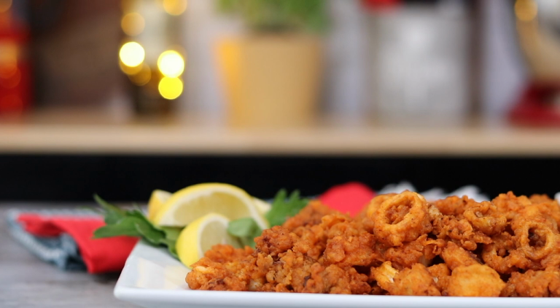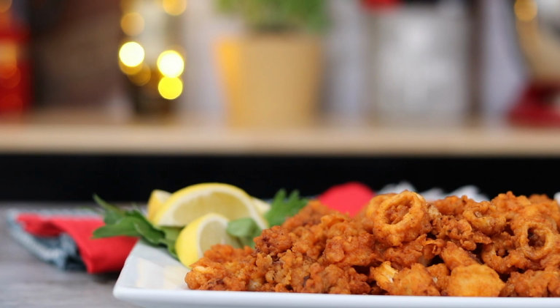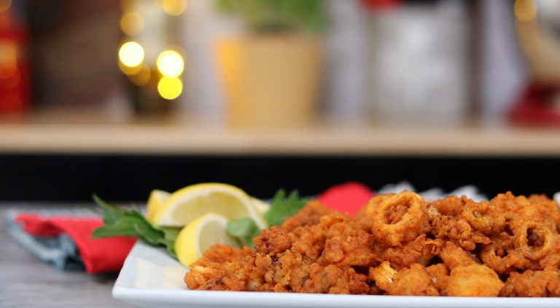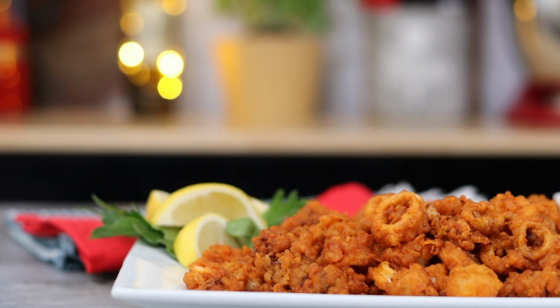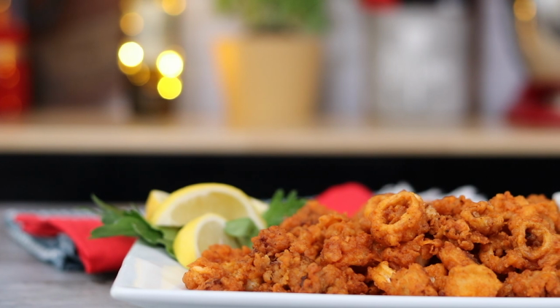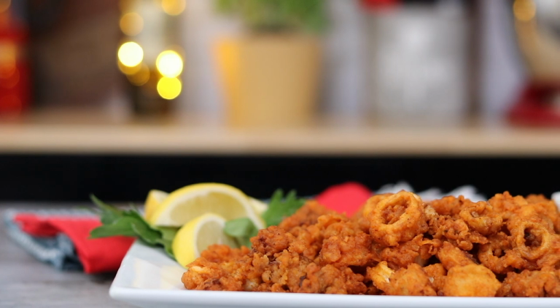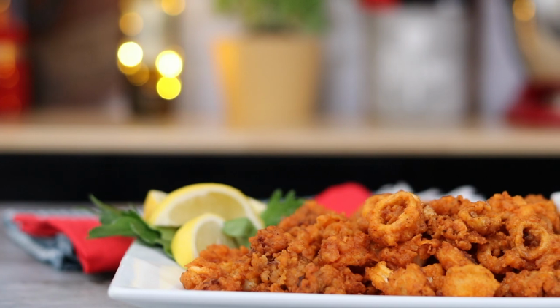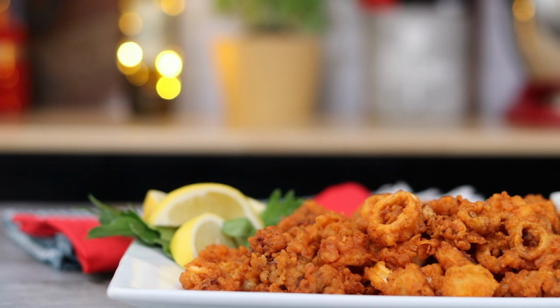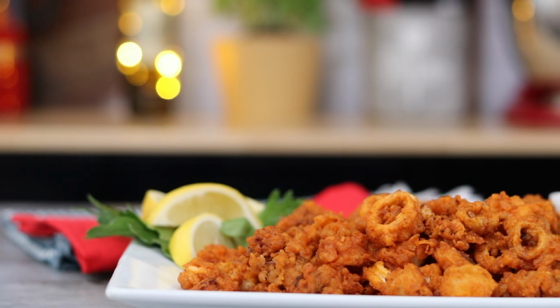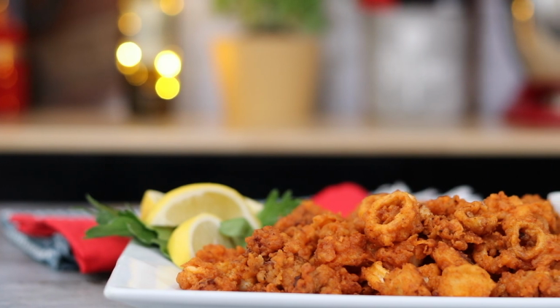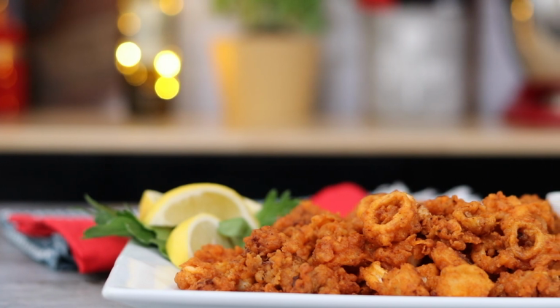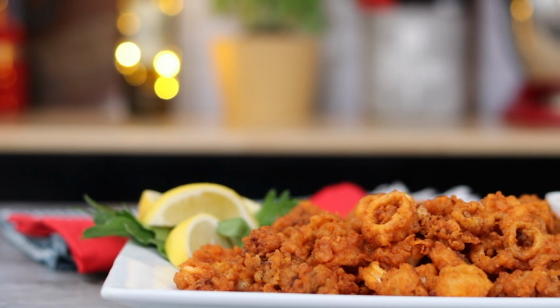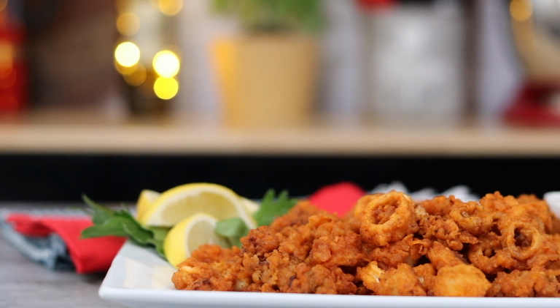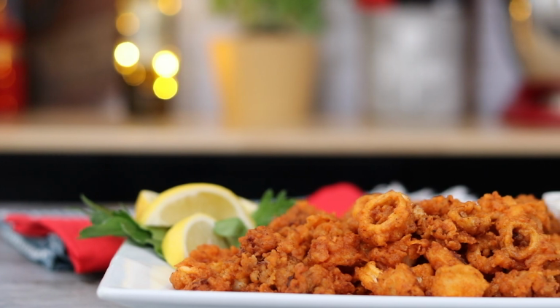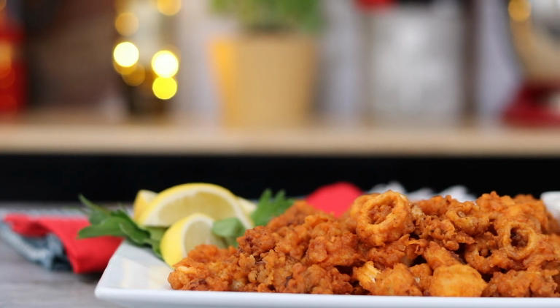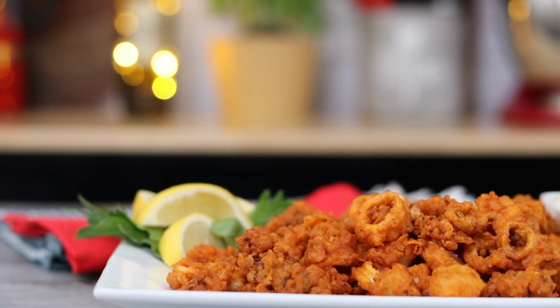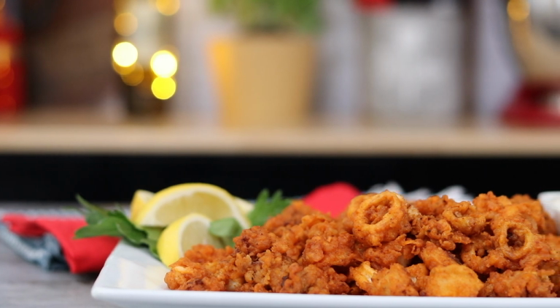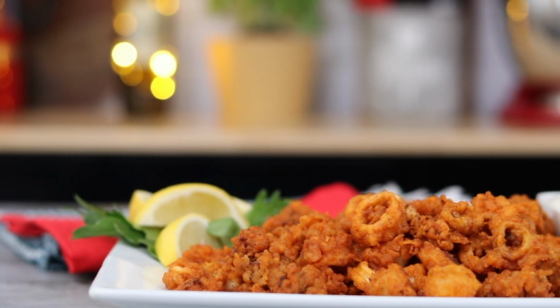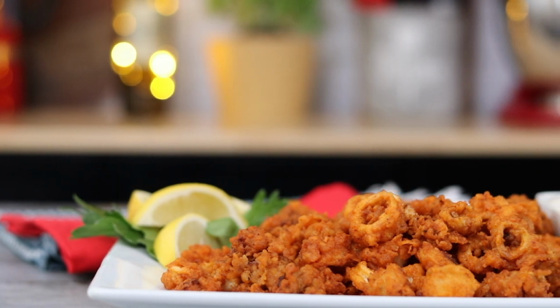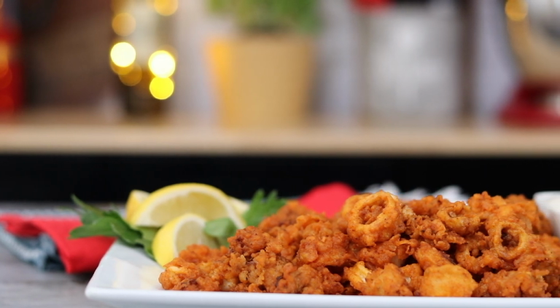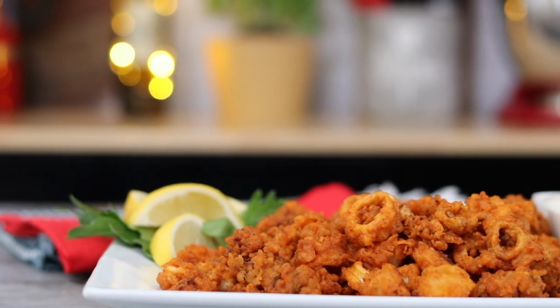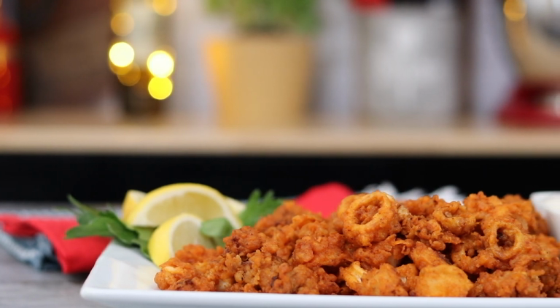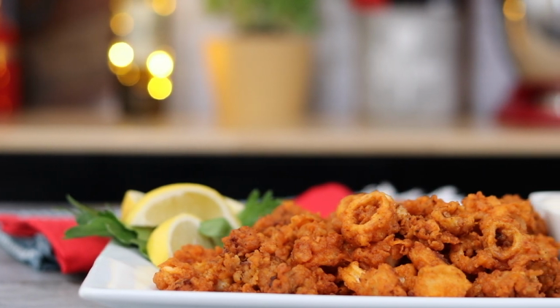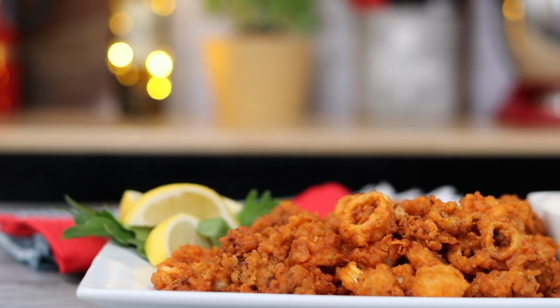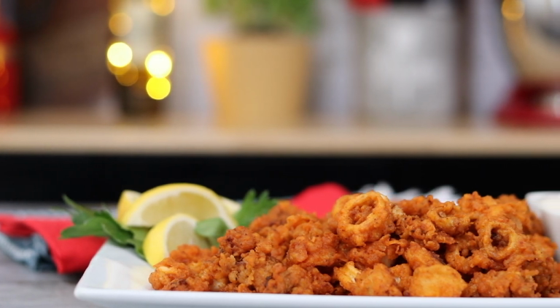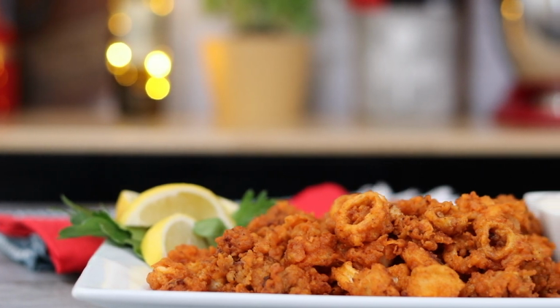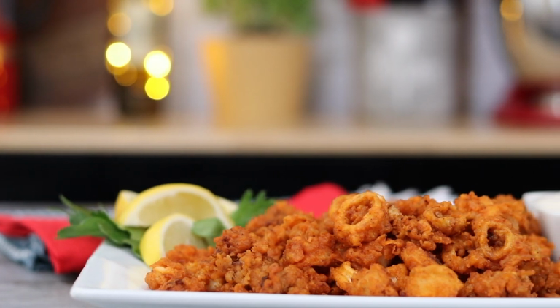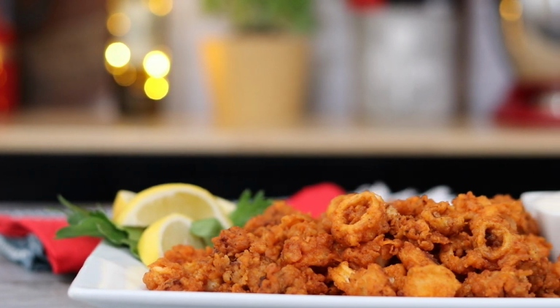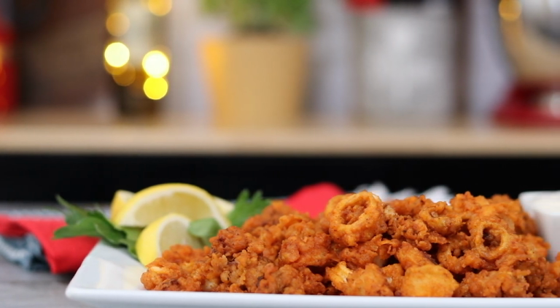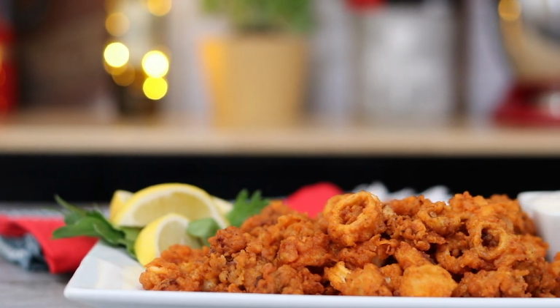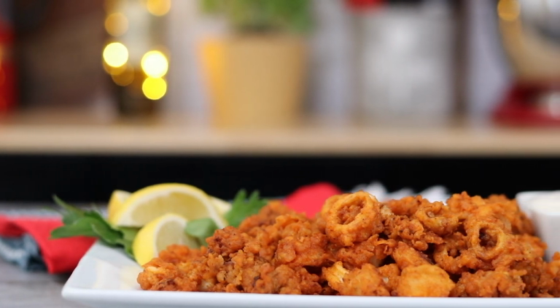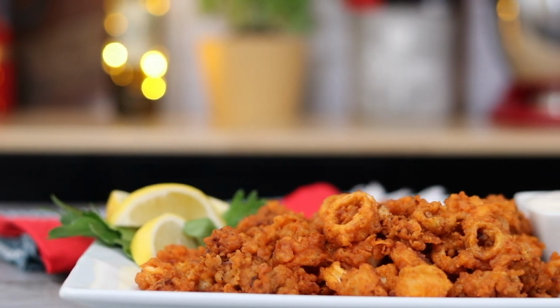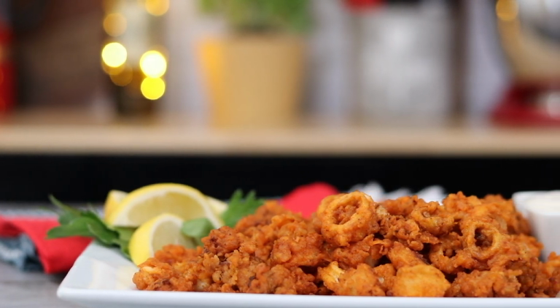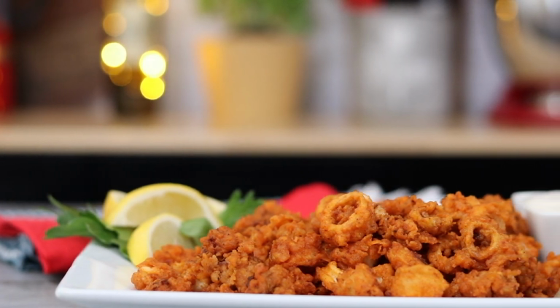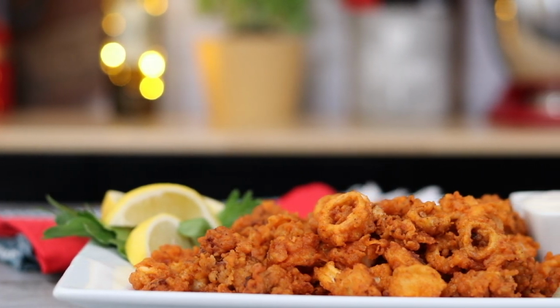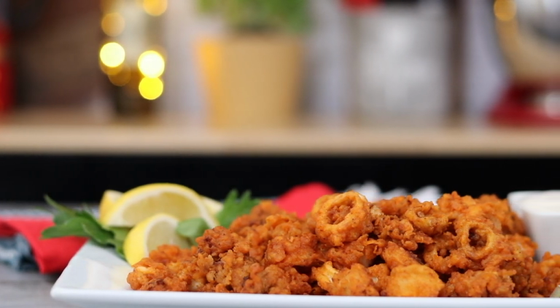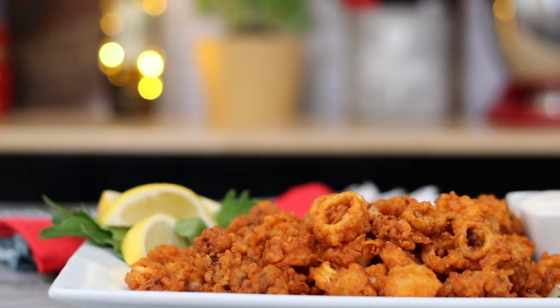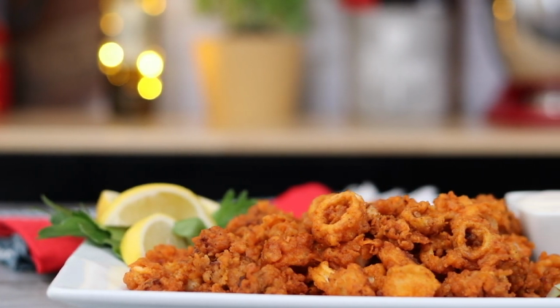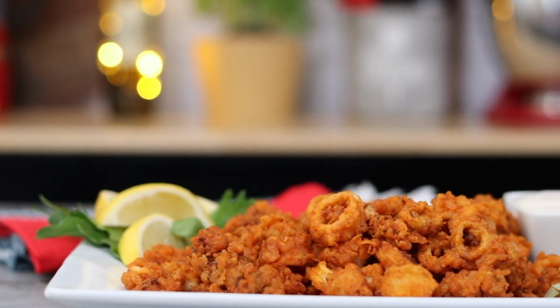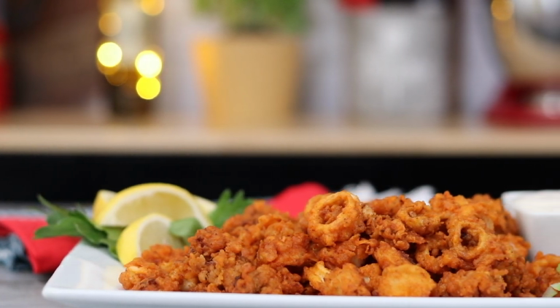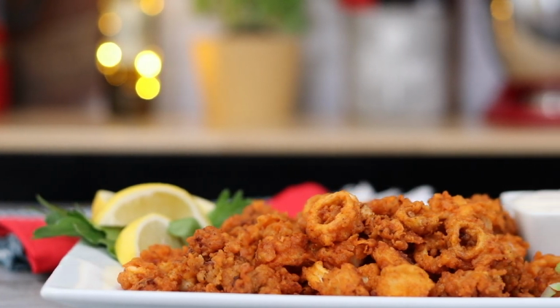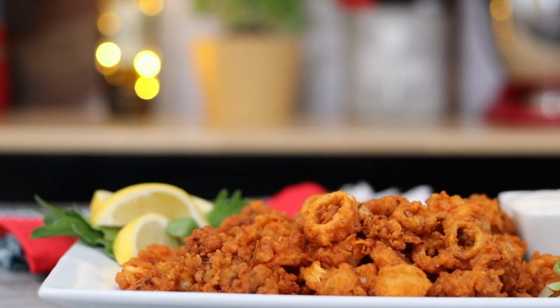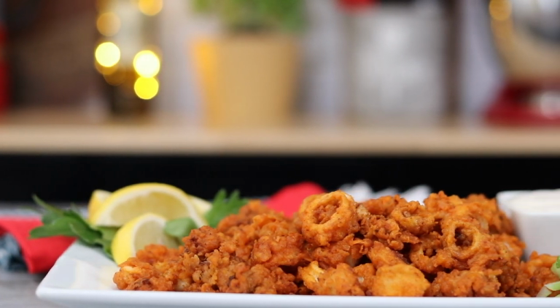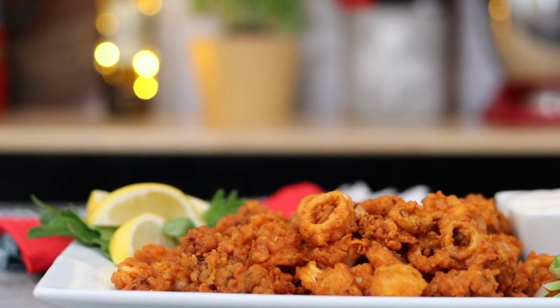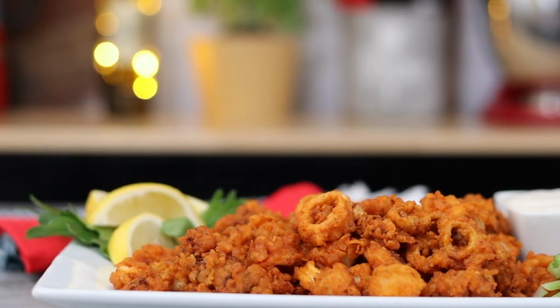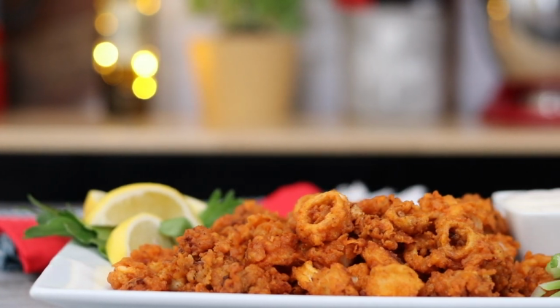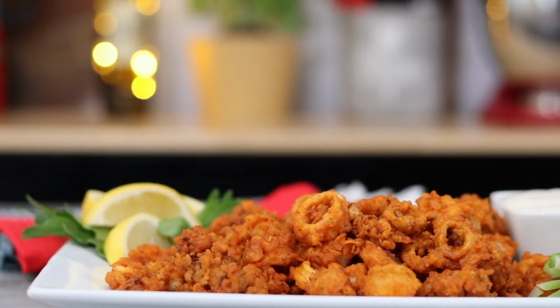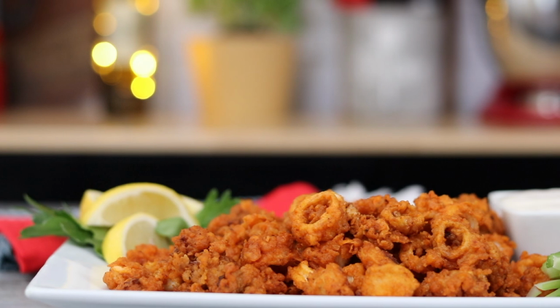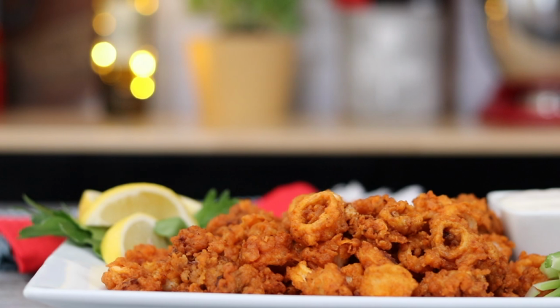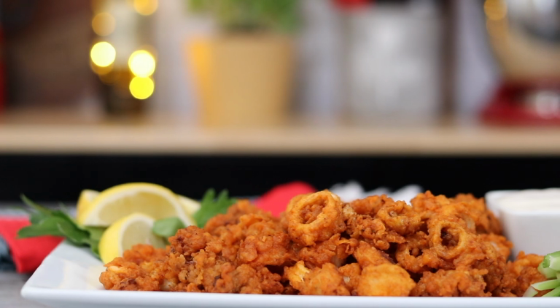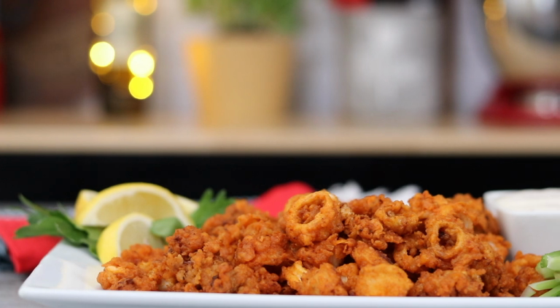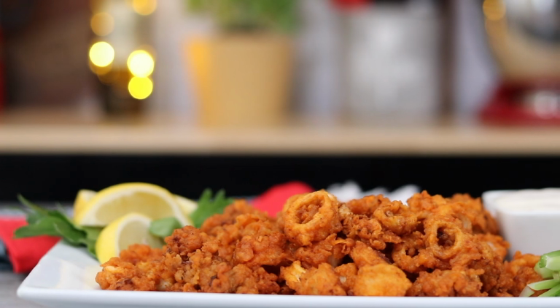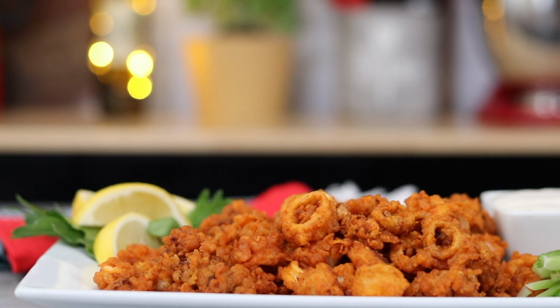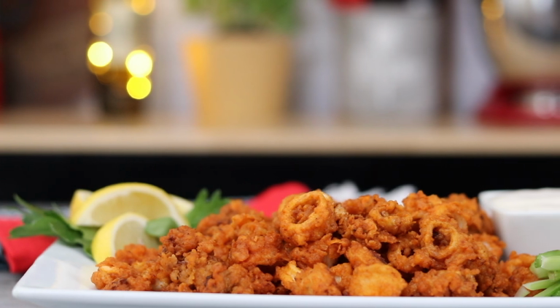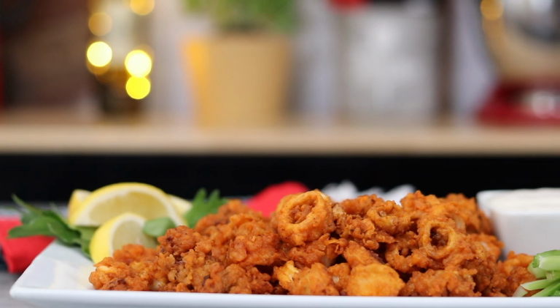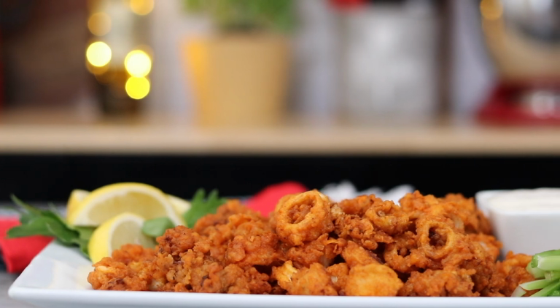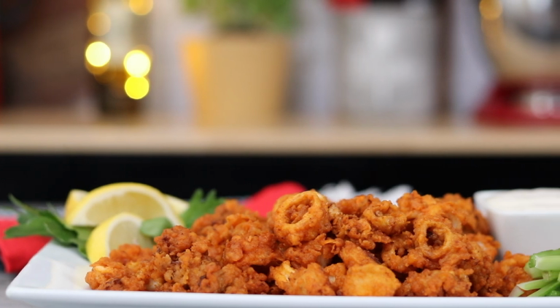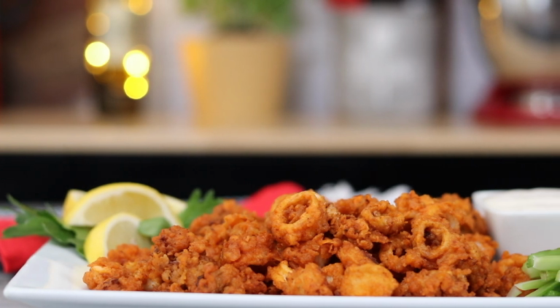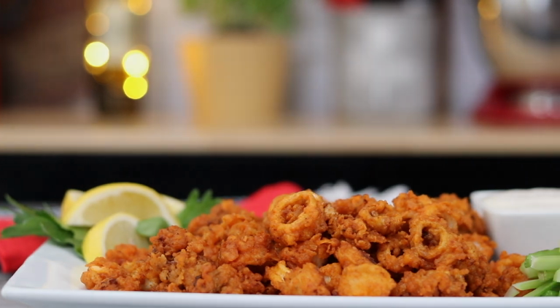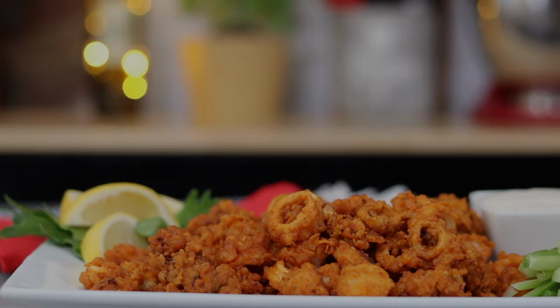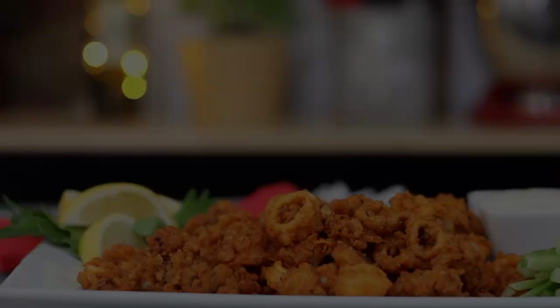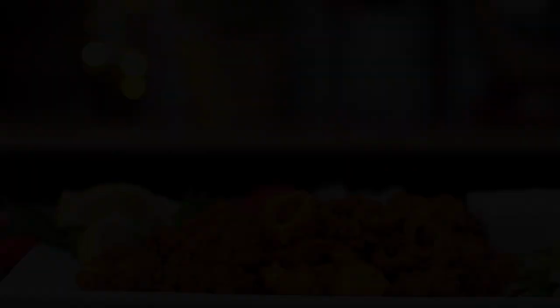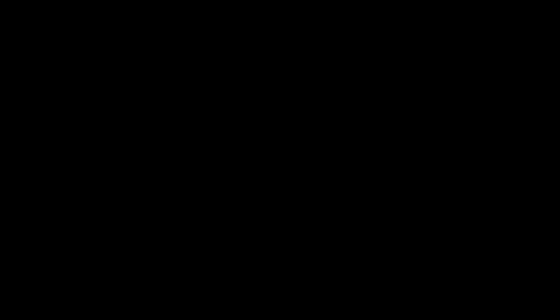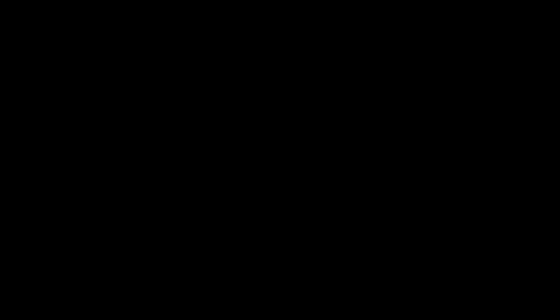Hey, what's up? Welcome back to Kelvin's Kitchen. Today we are making quick and easy Buffalo Fried Calamari.